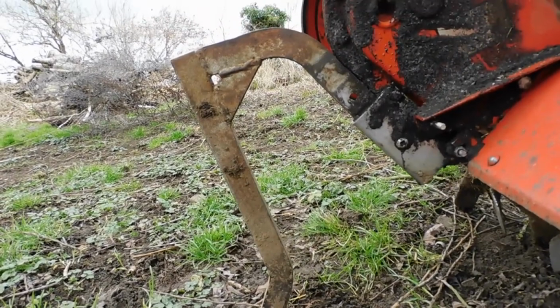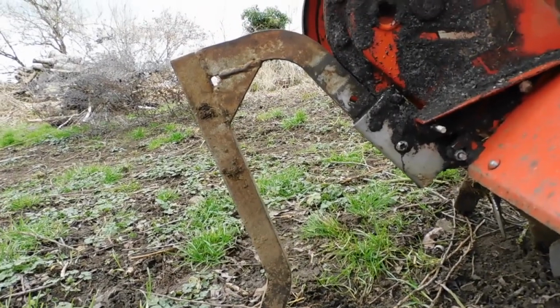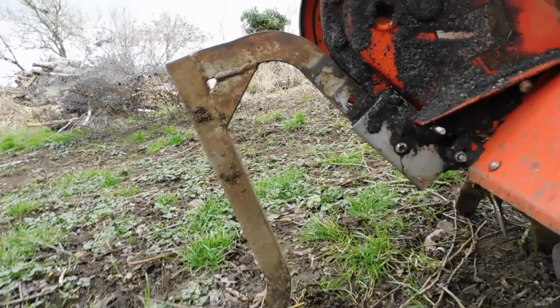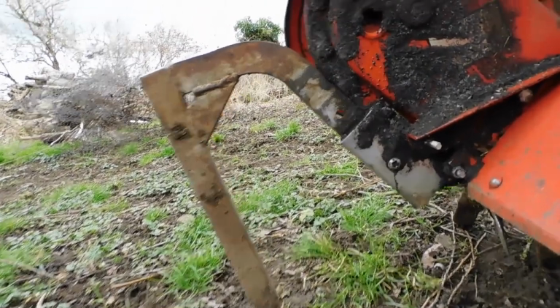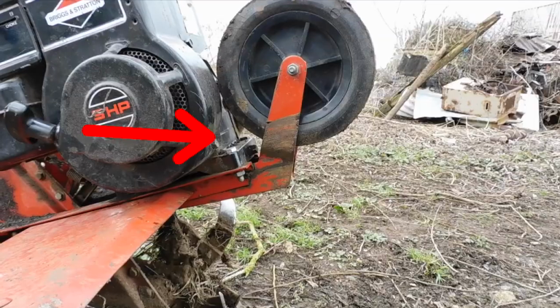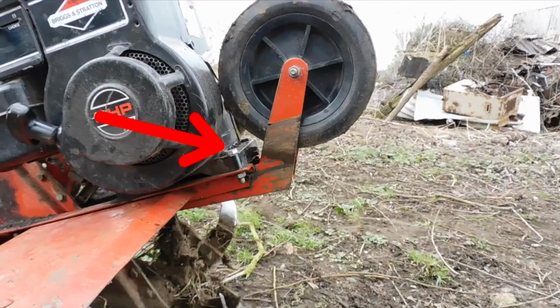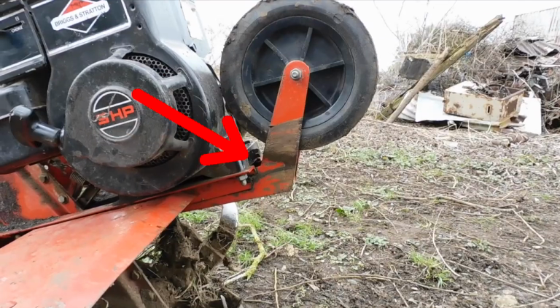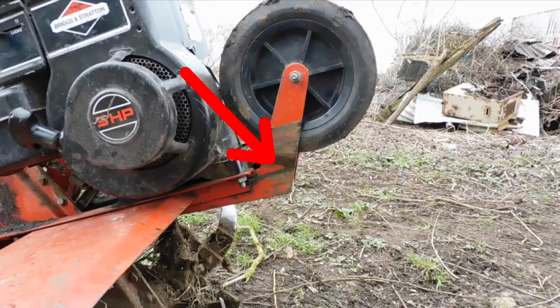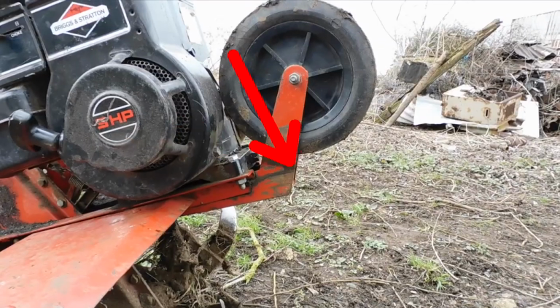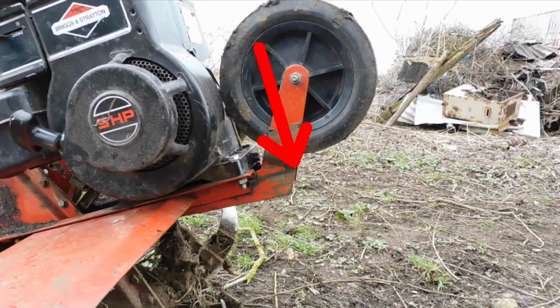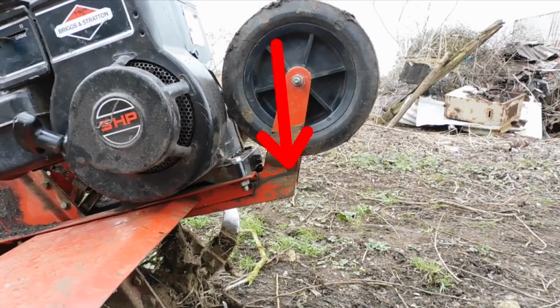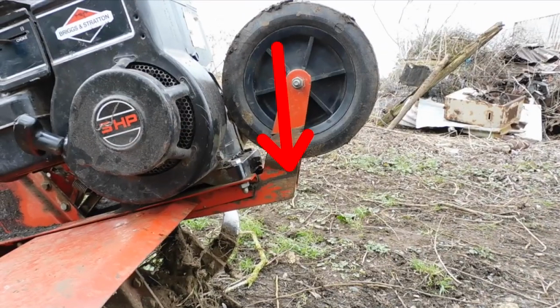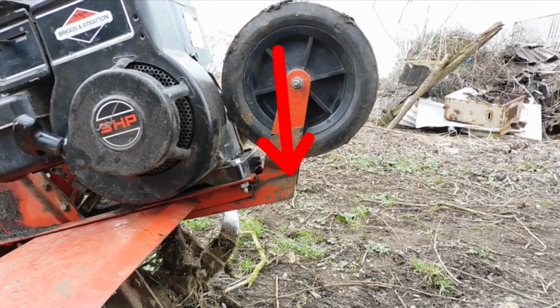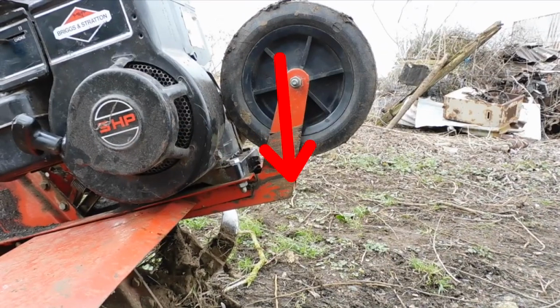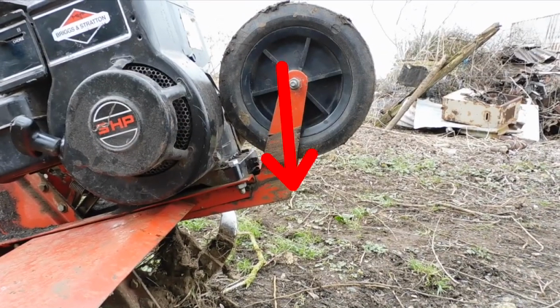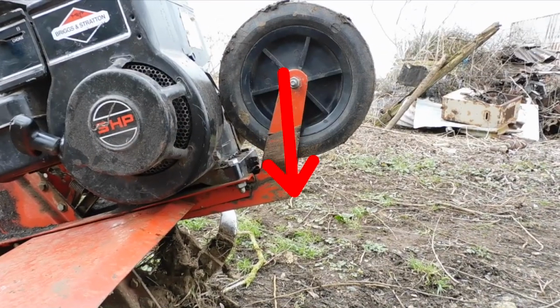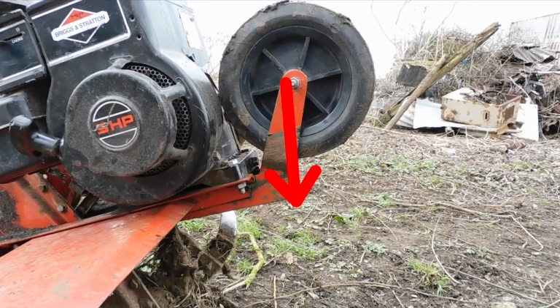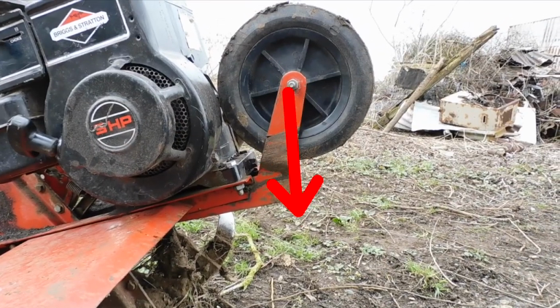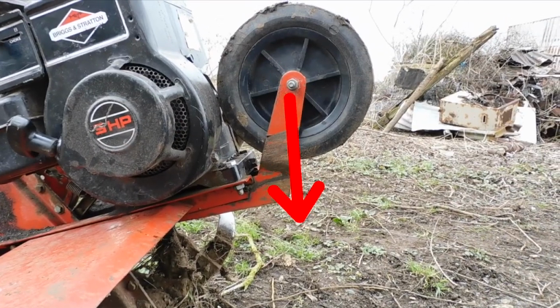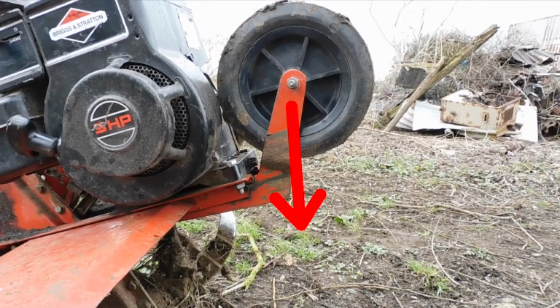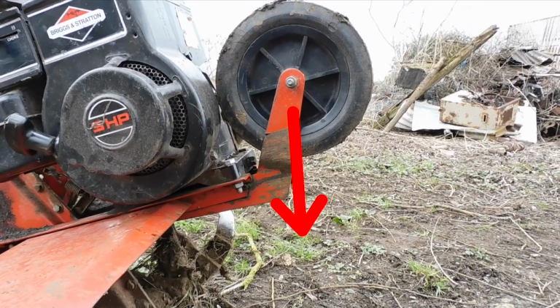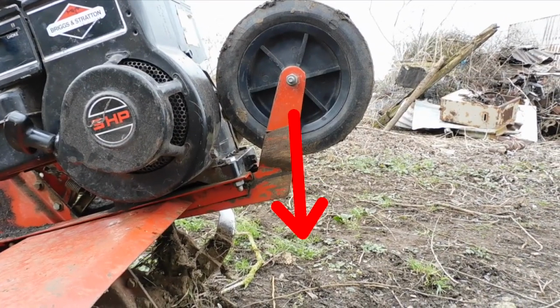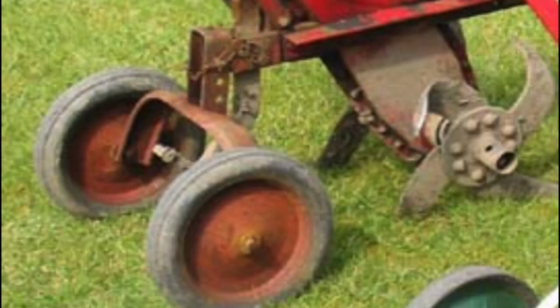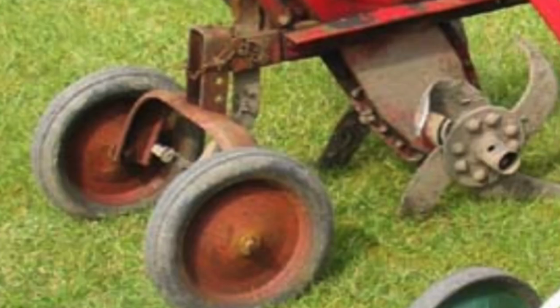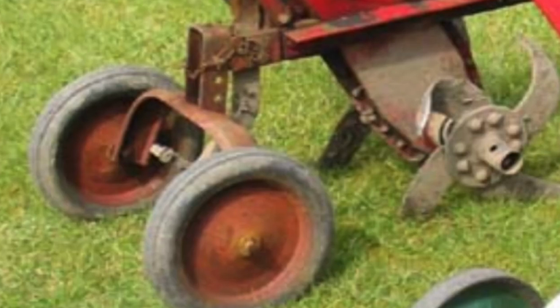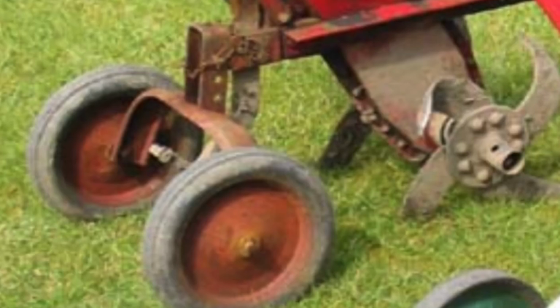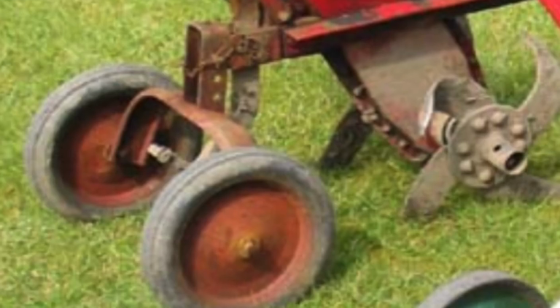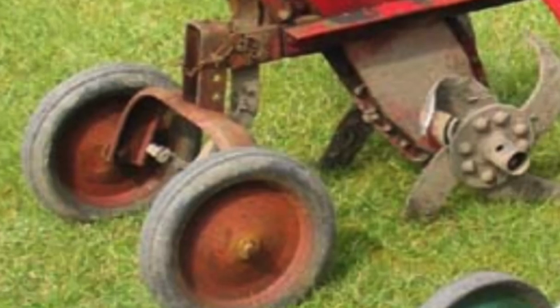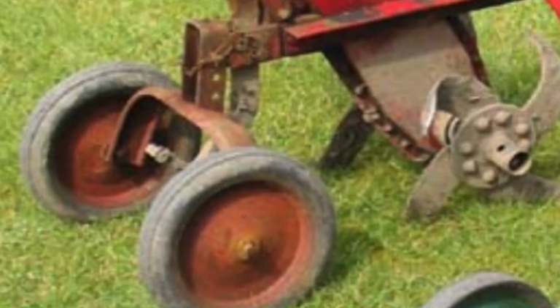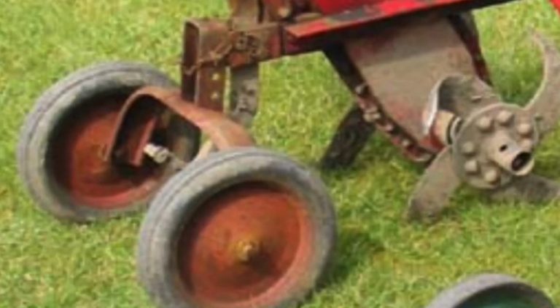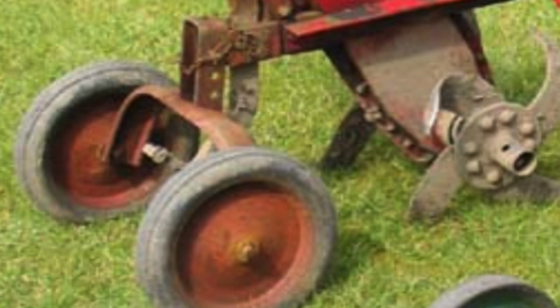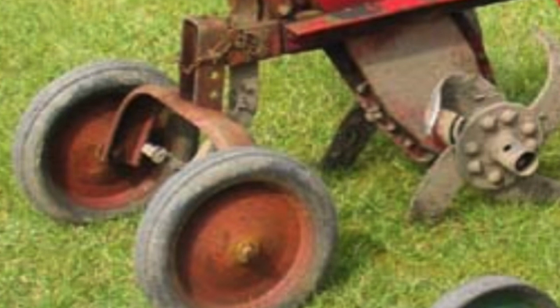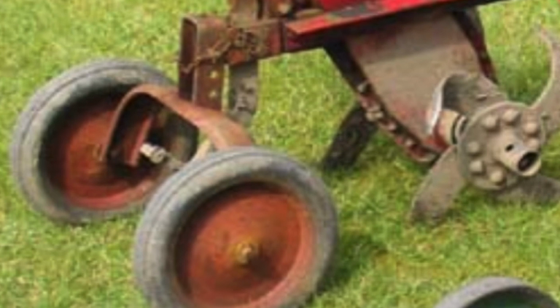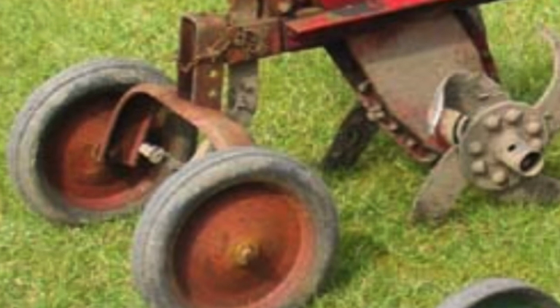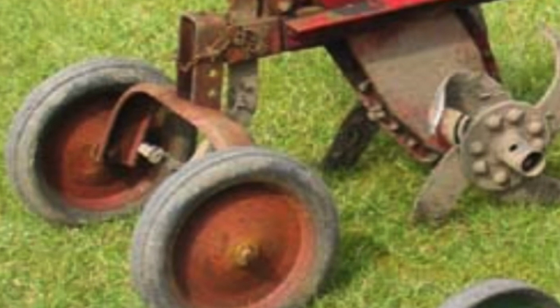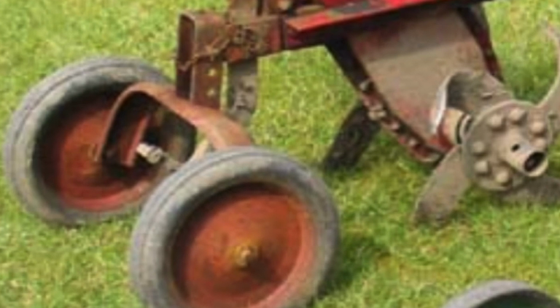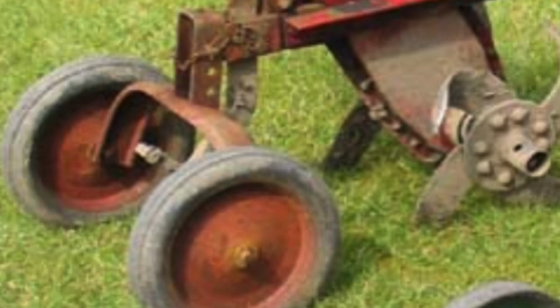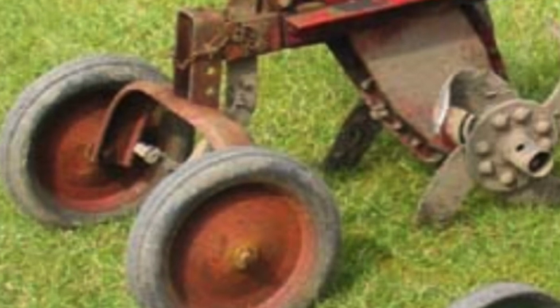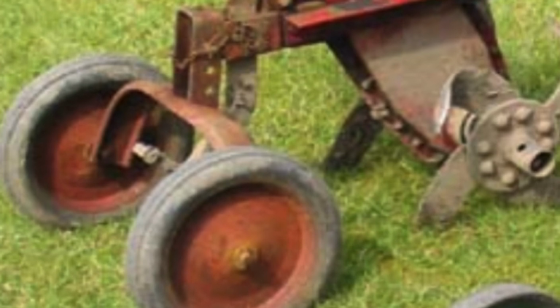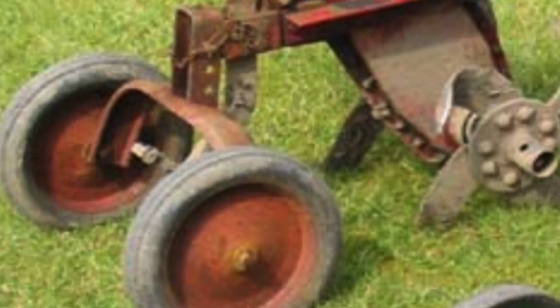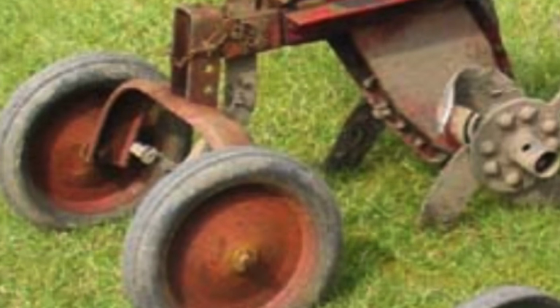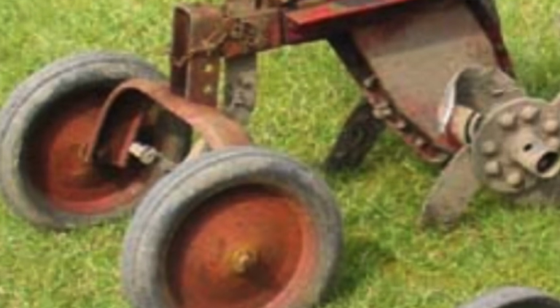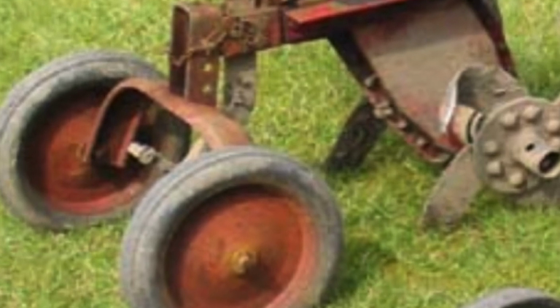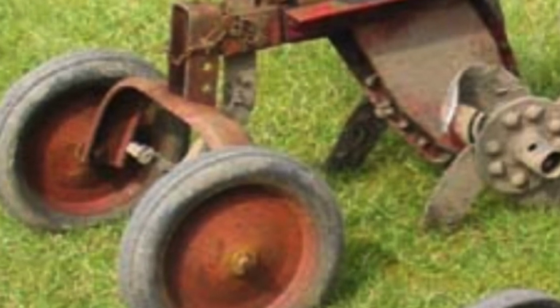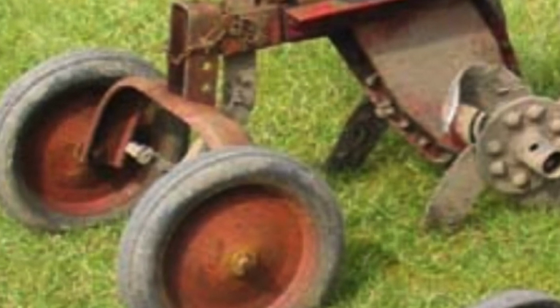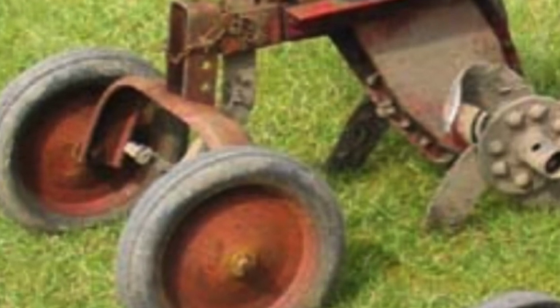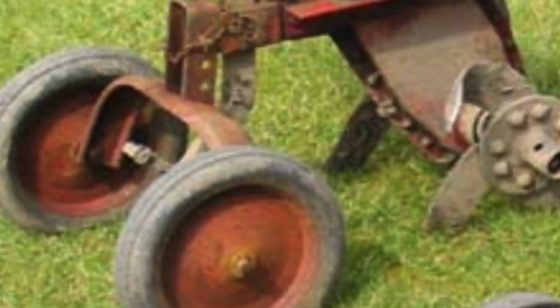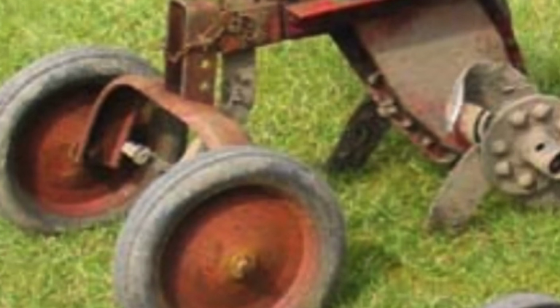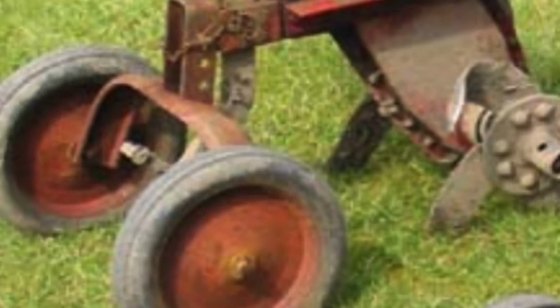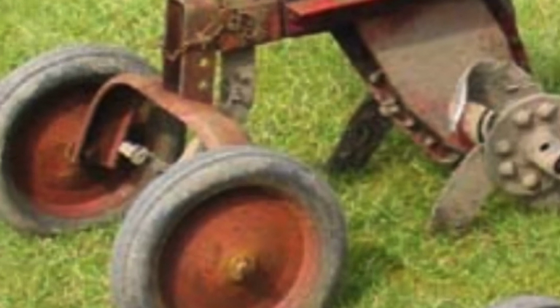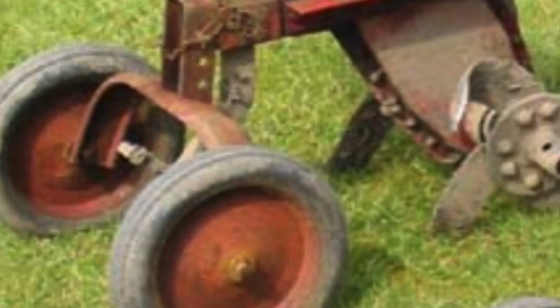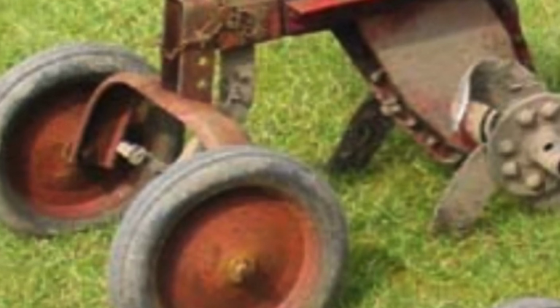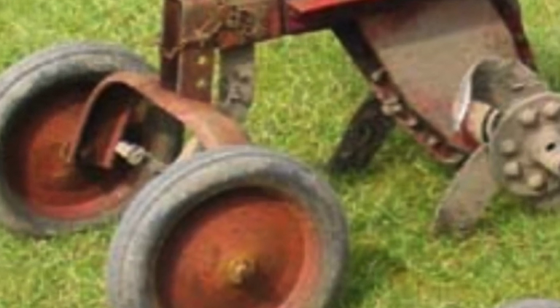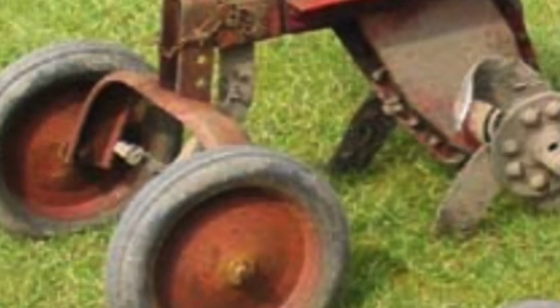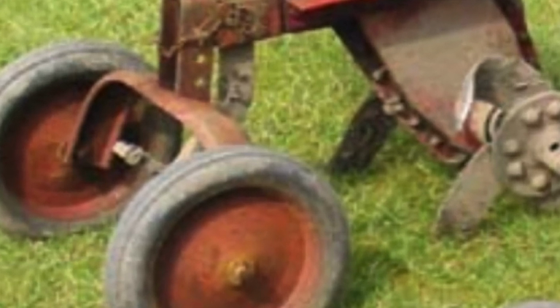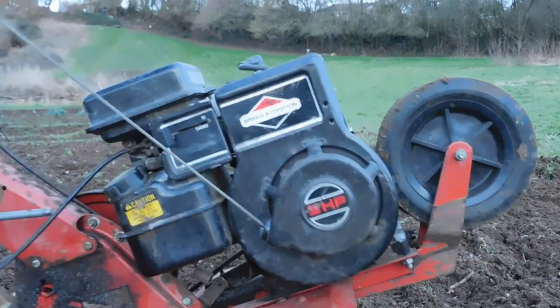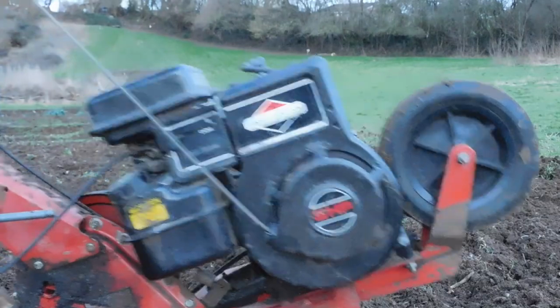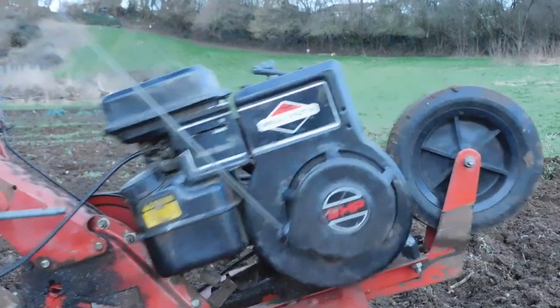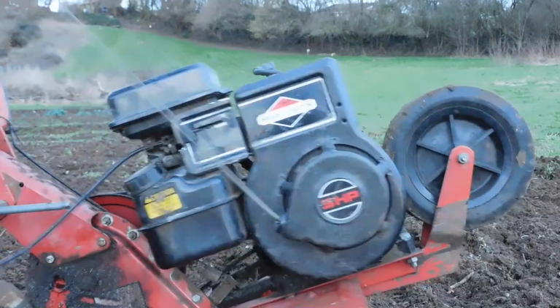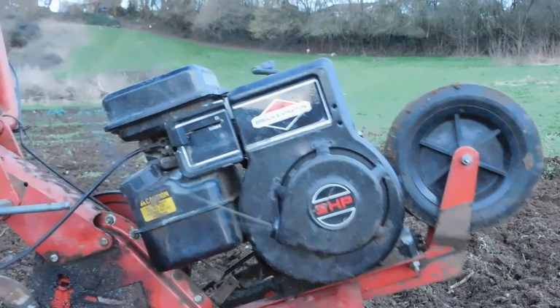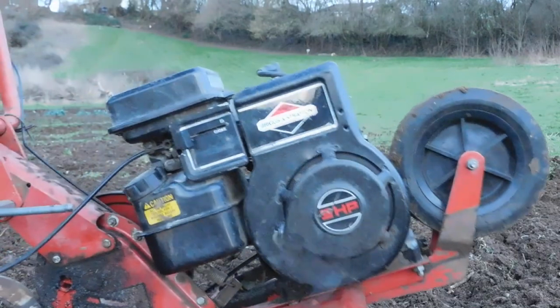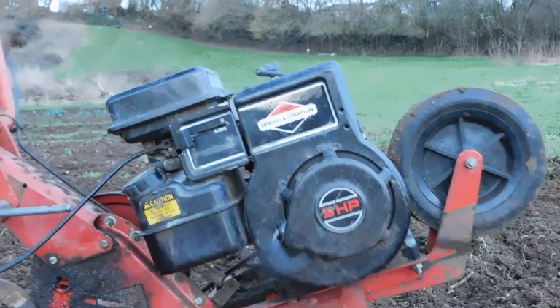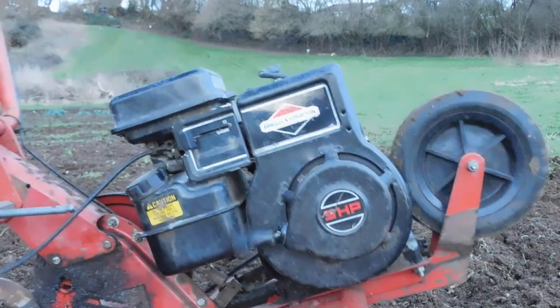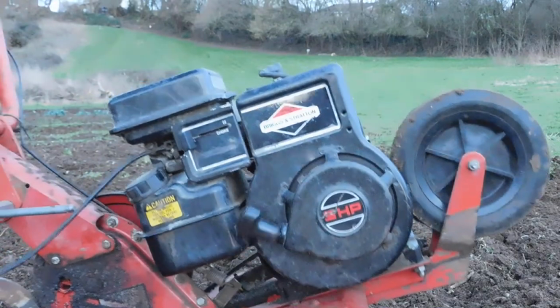To transport the tiller, pull the wheel forward and then down to lock it in place. Some other tillers have wheels that come off when you're using it and are held on with a pin.